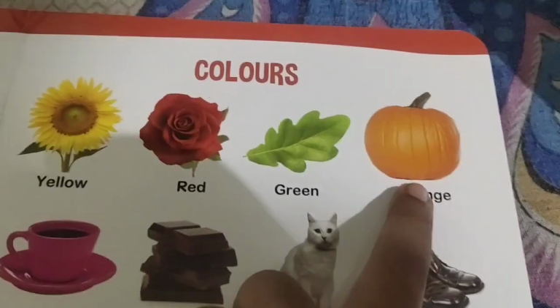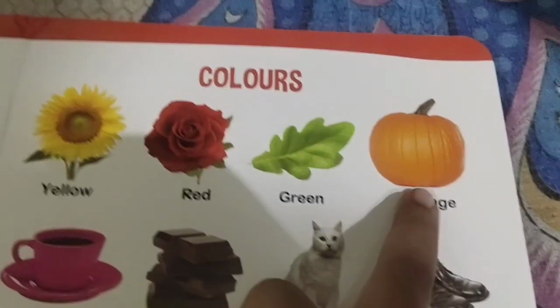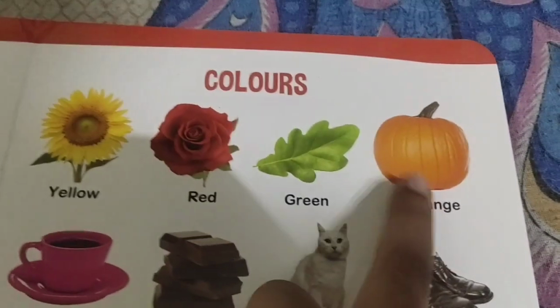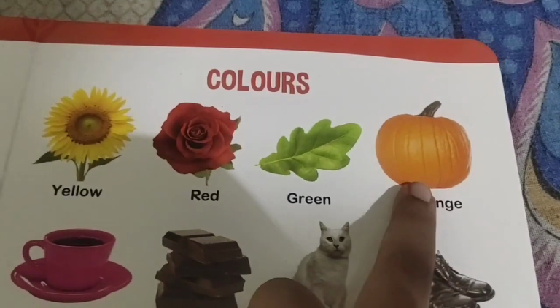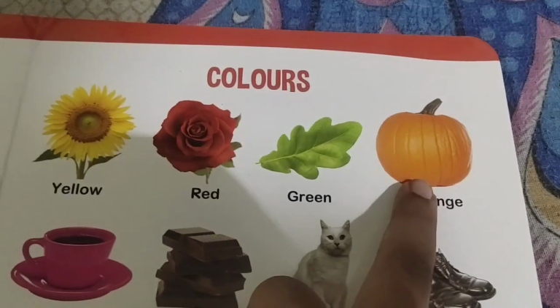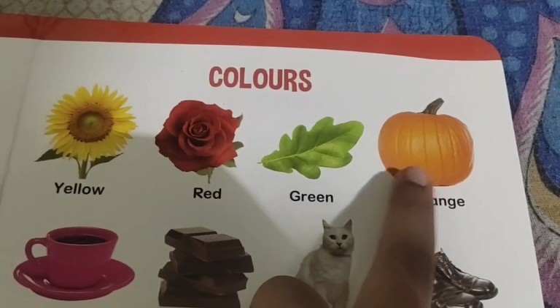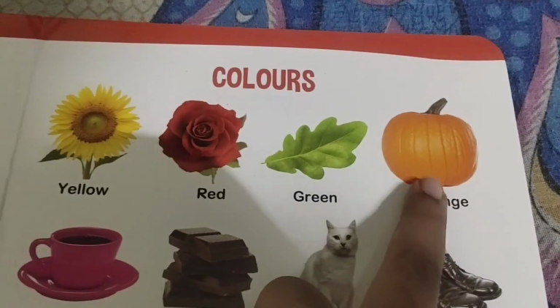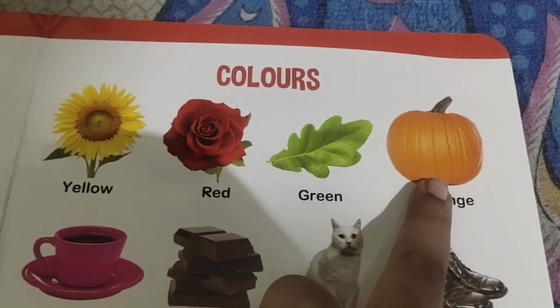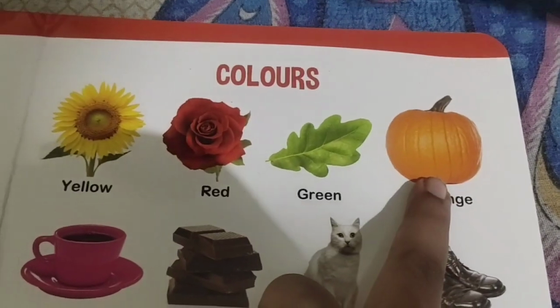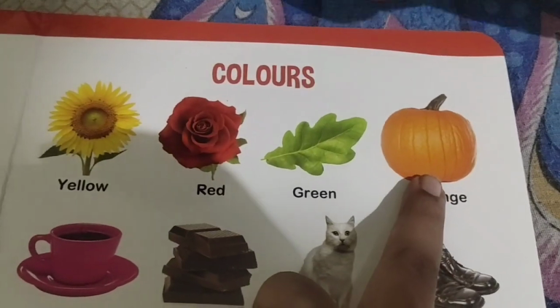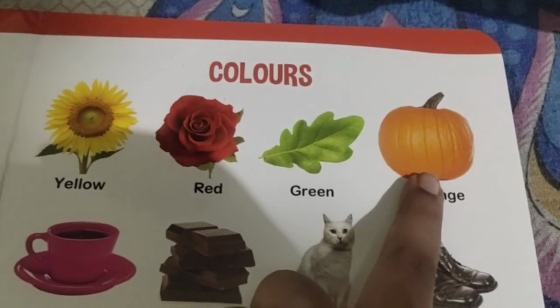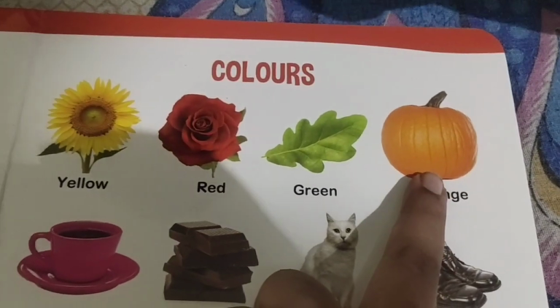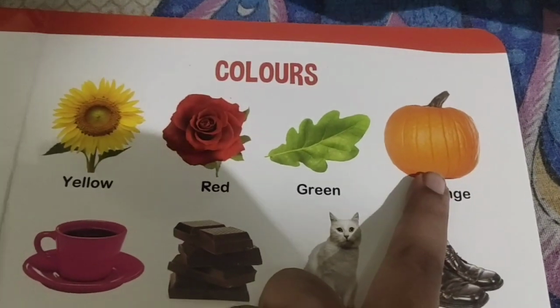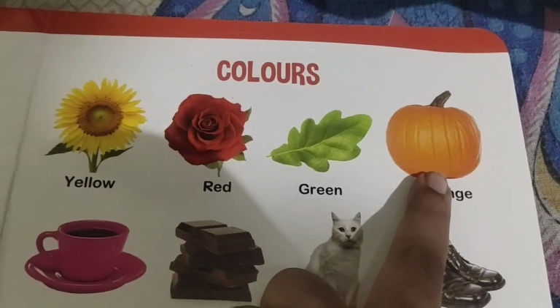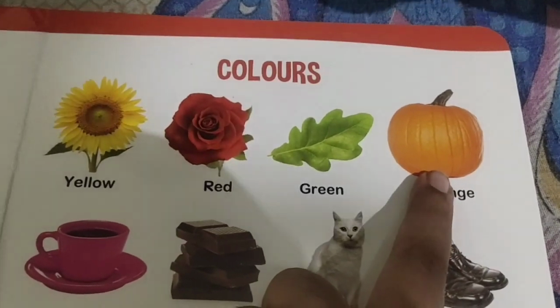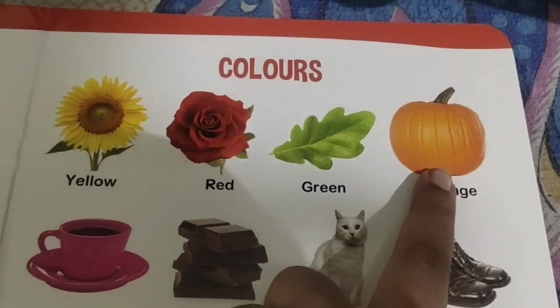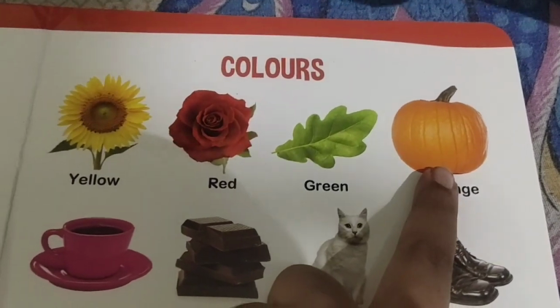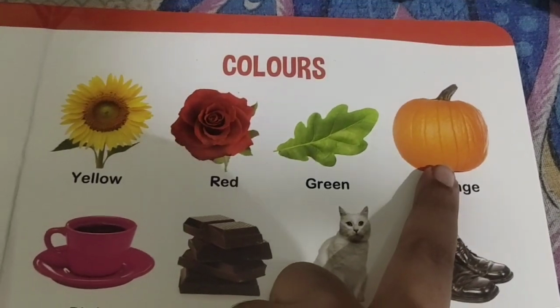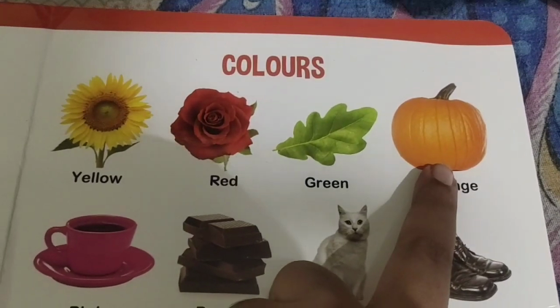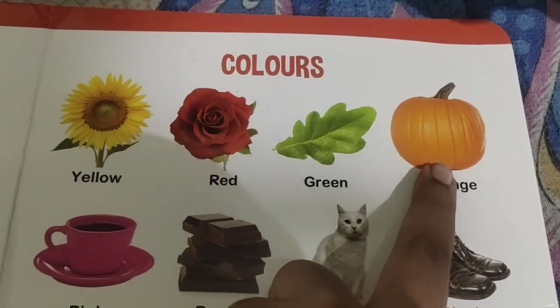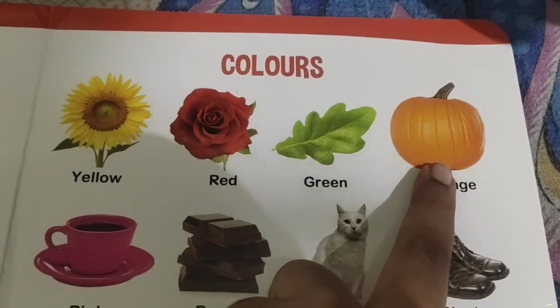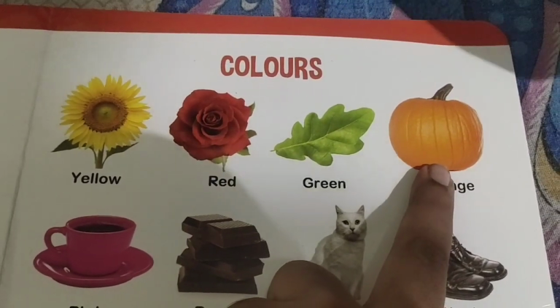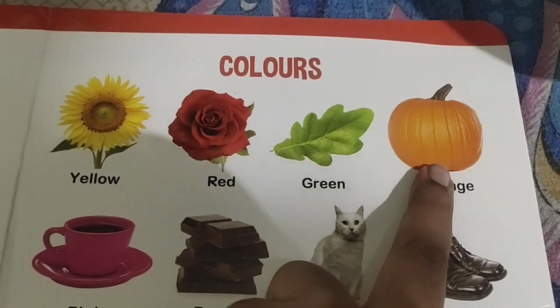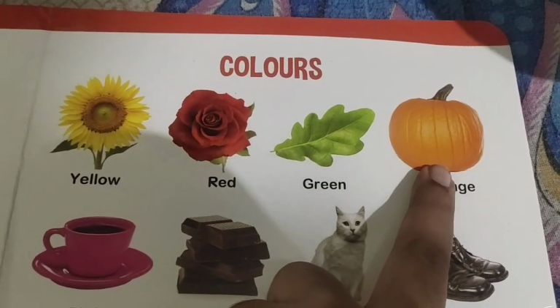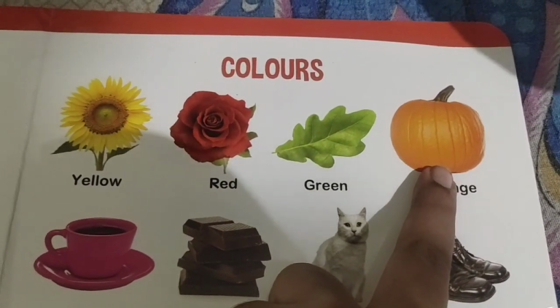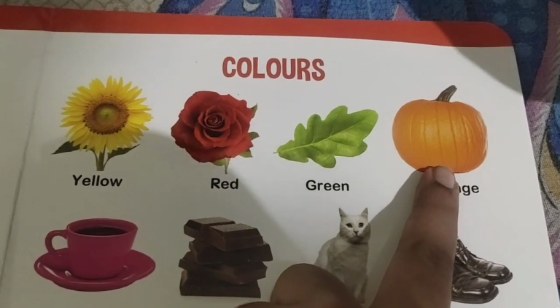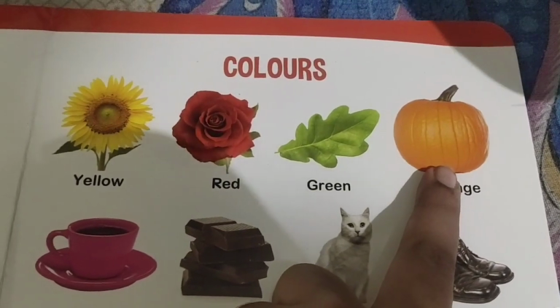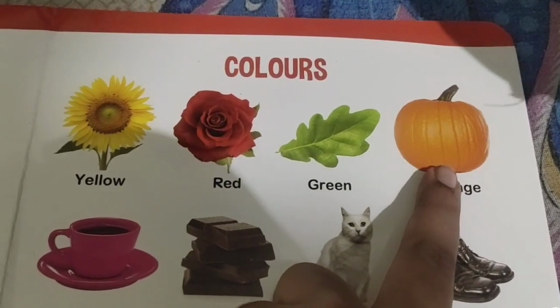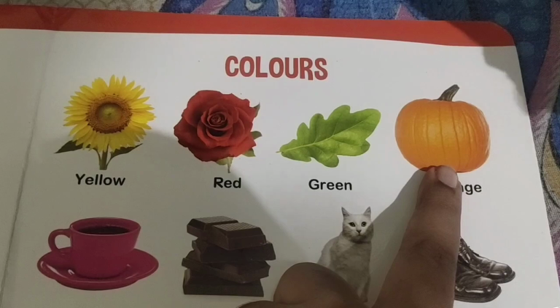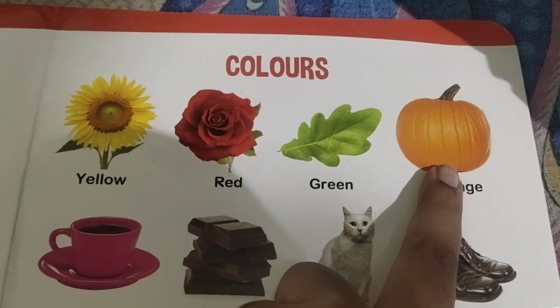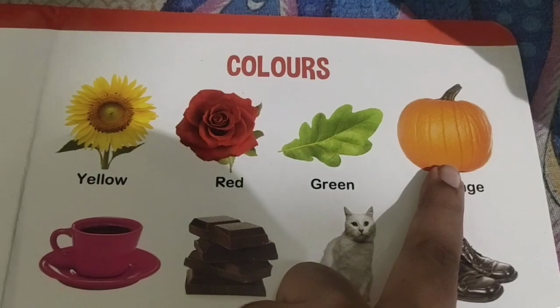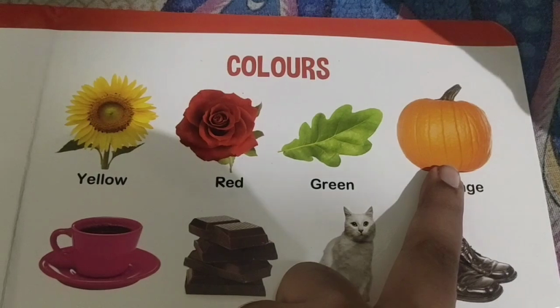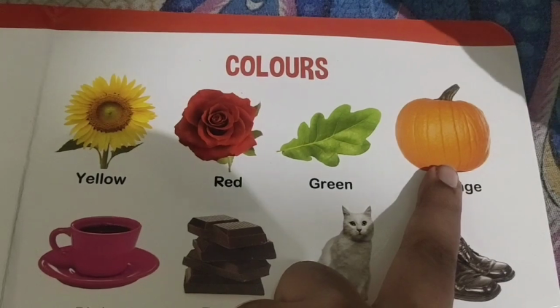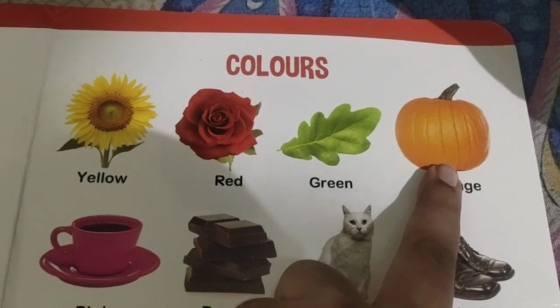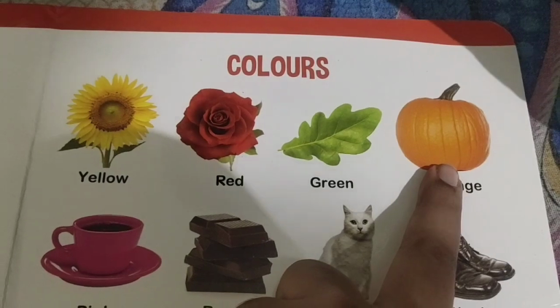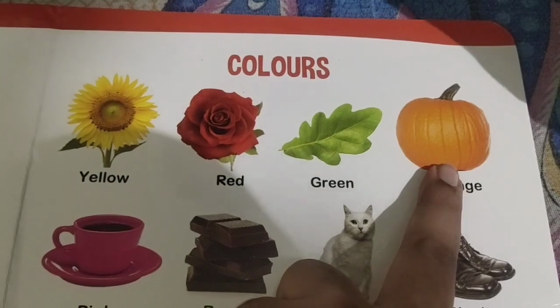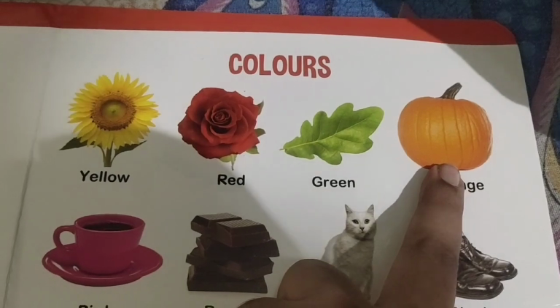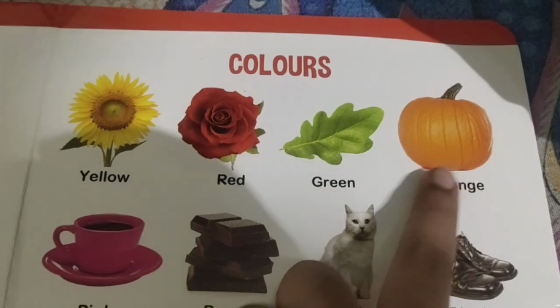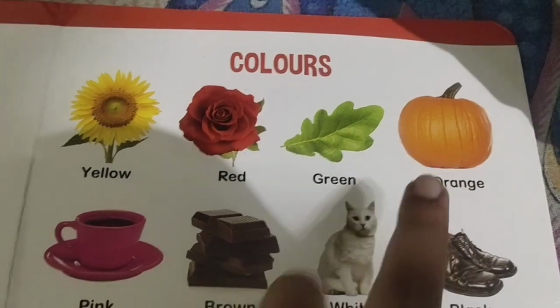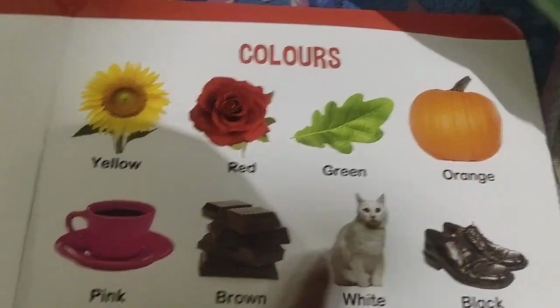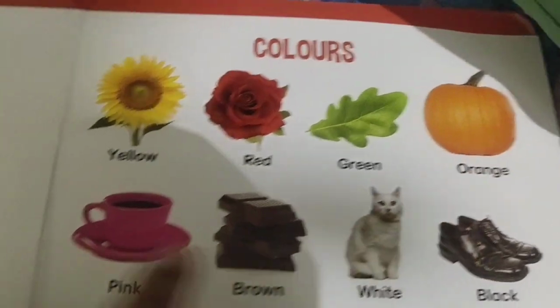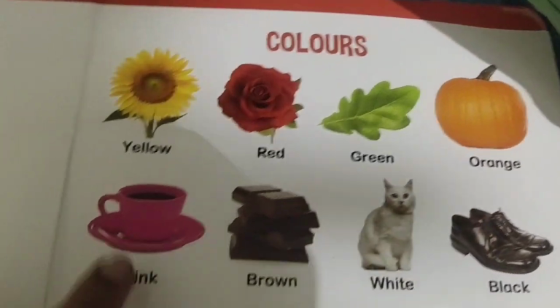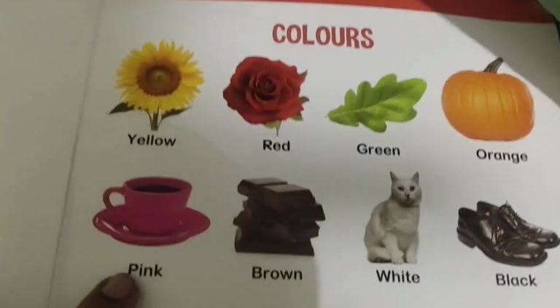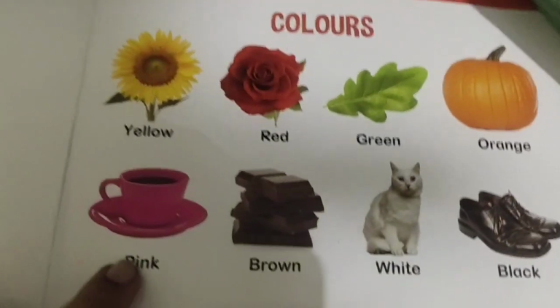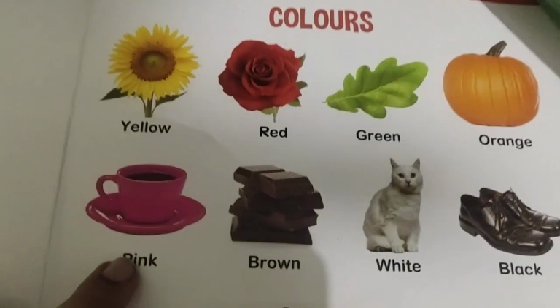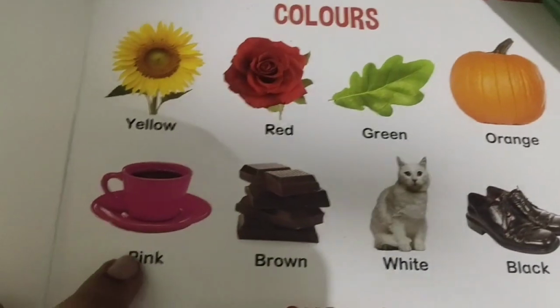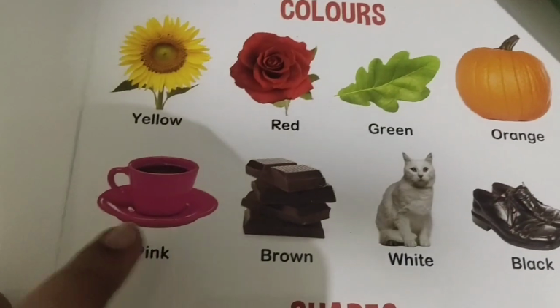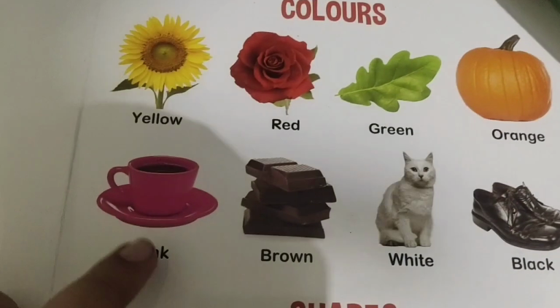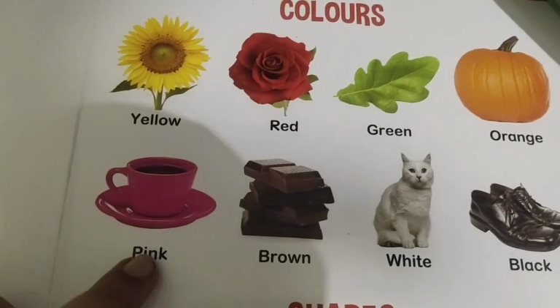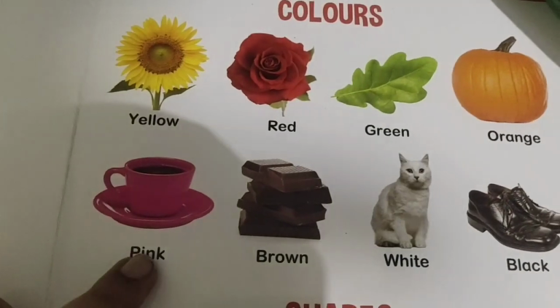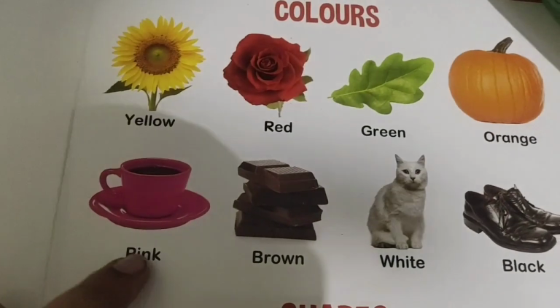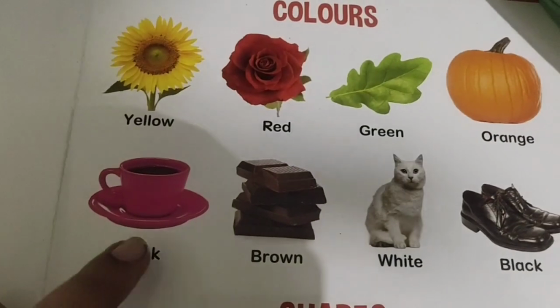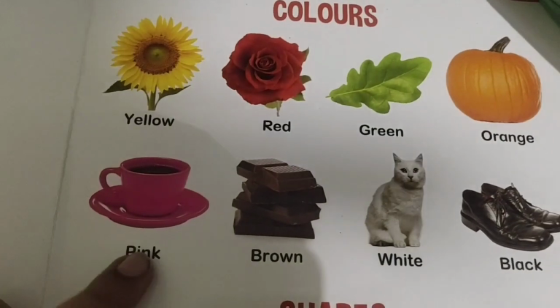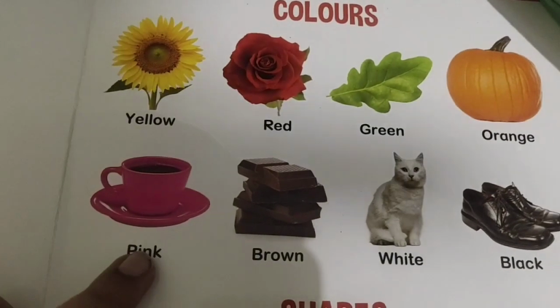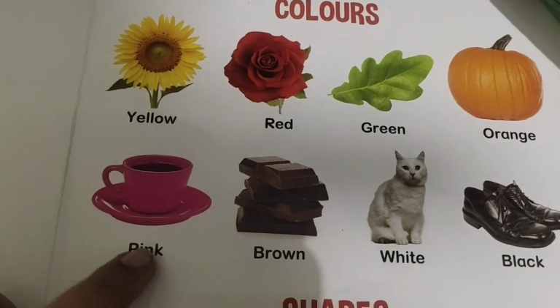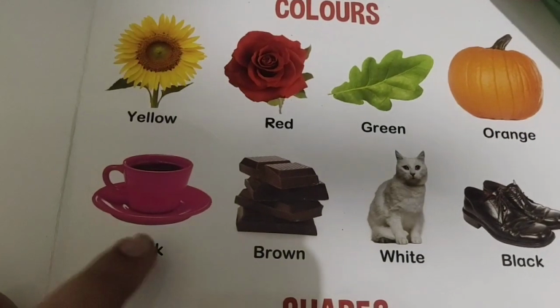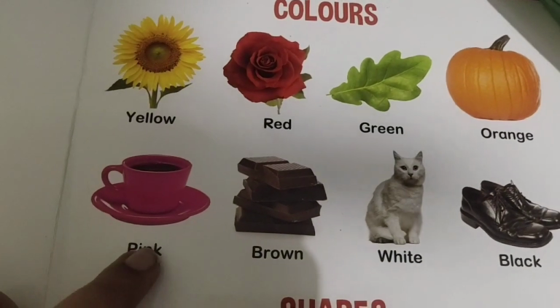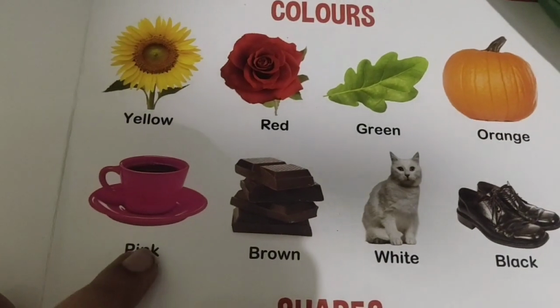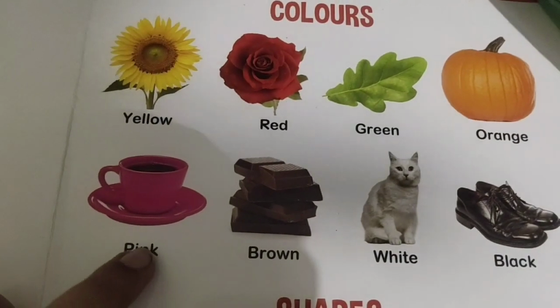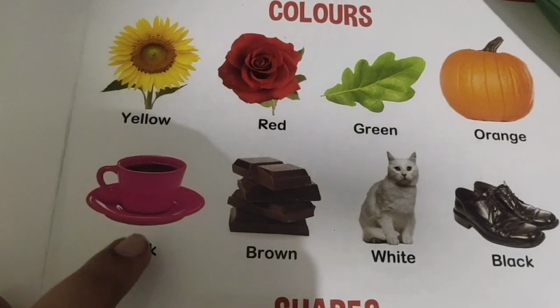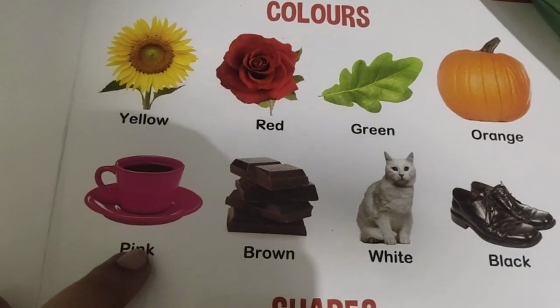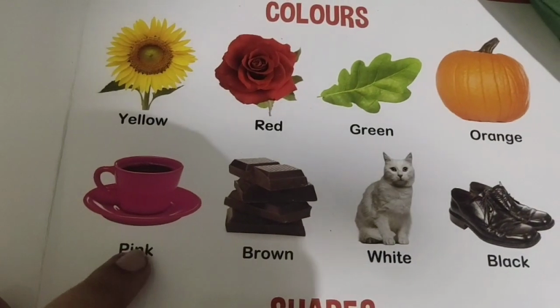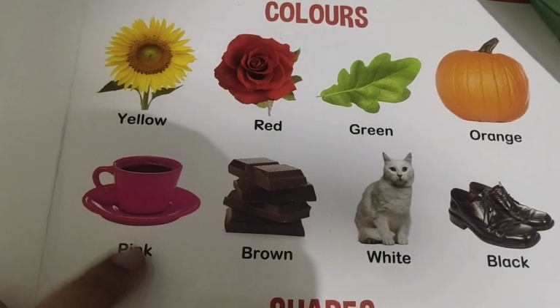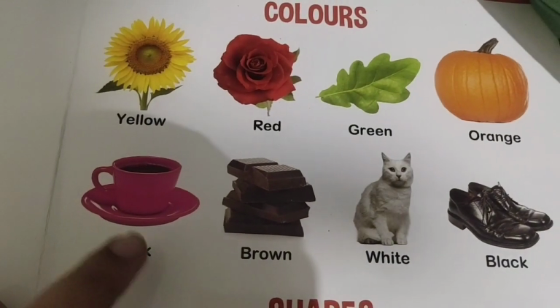What is this color? Yellow color. Orange color. What is this color? Pink color.